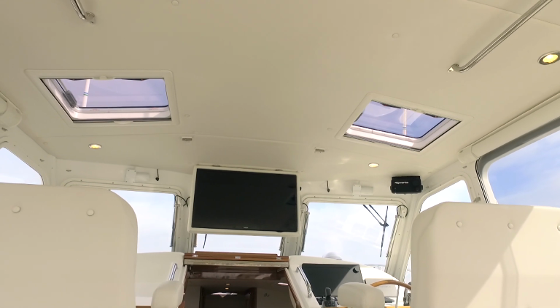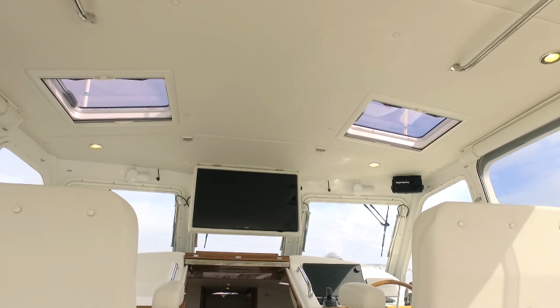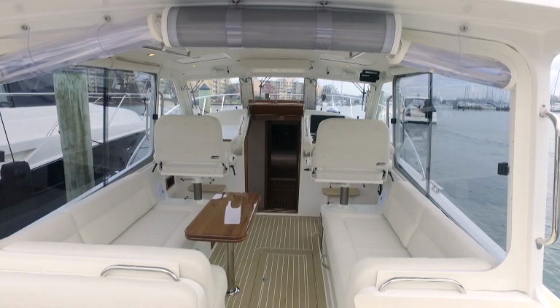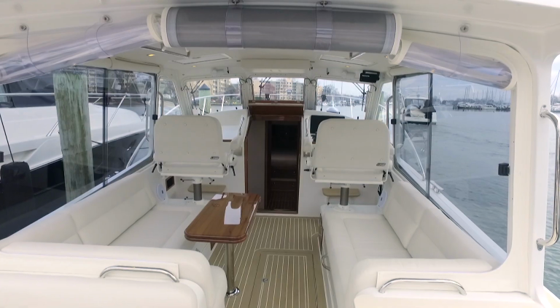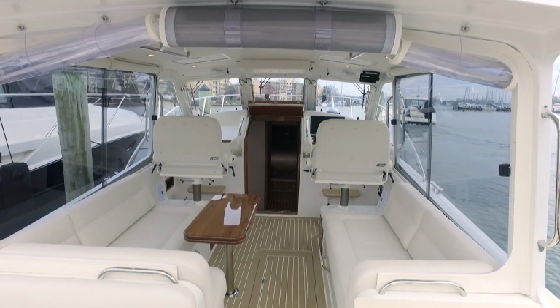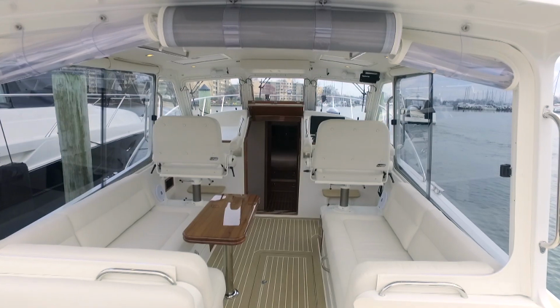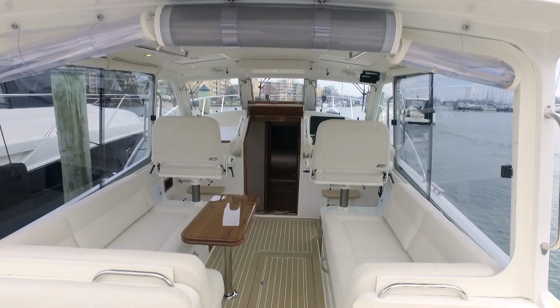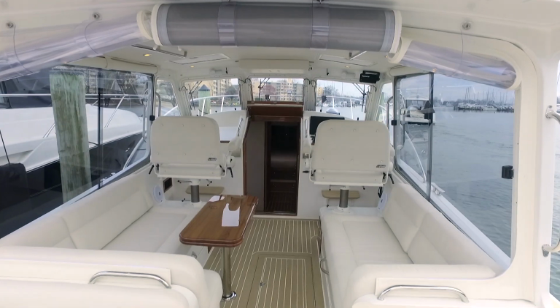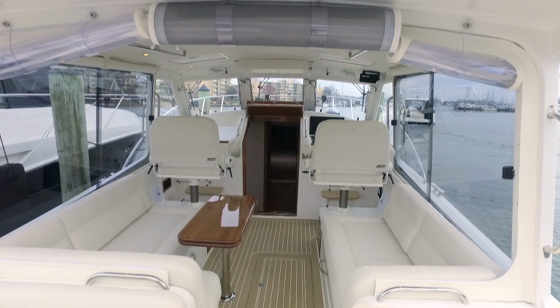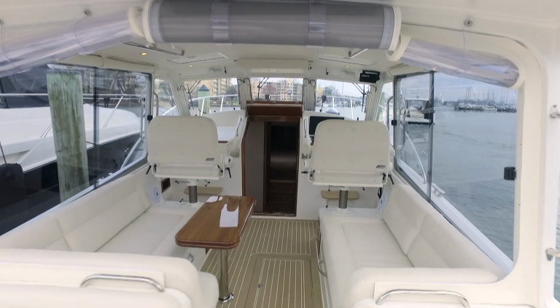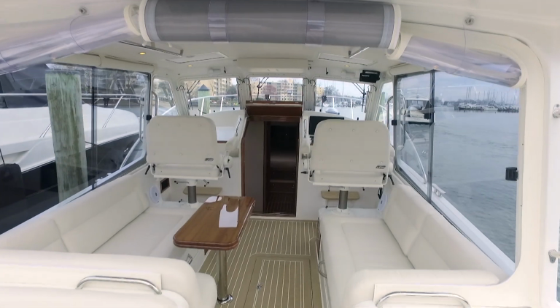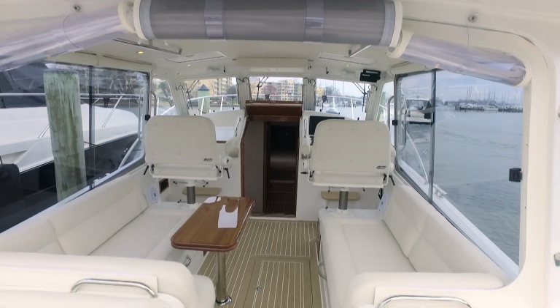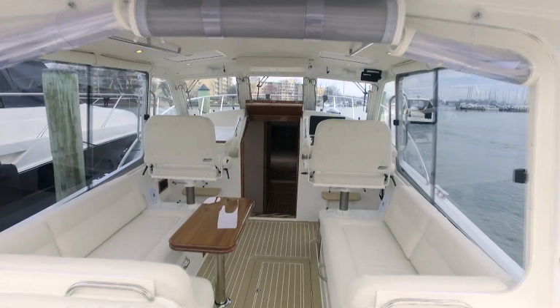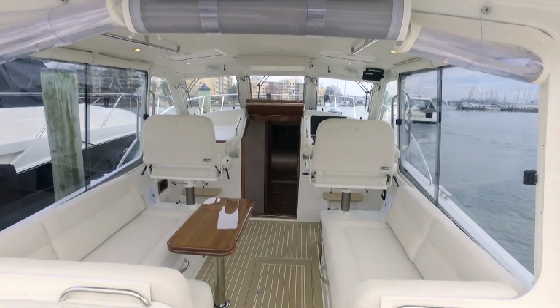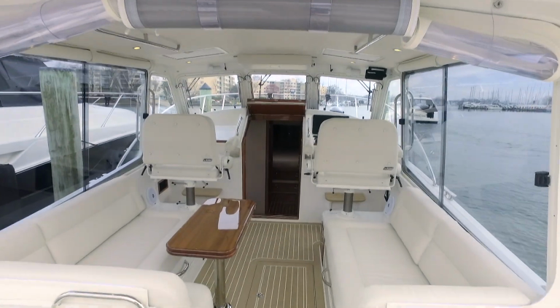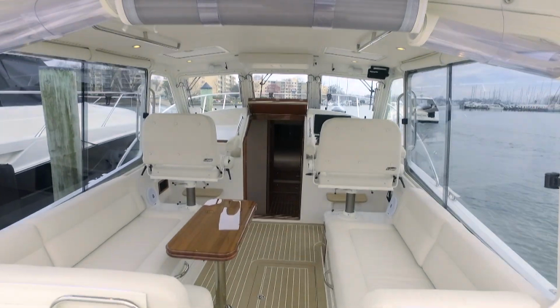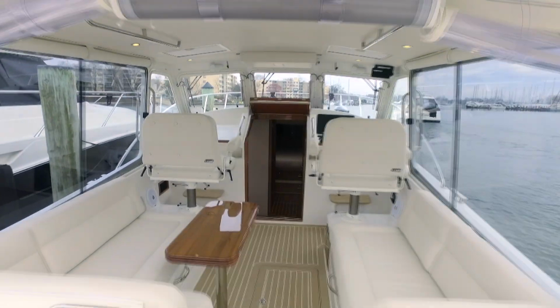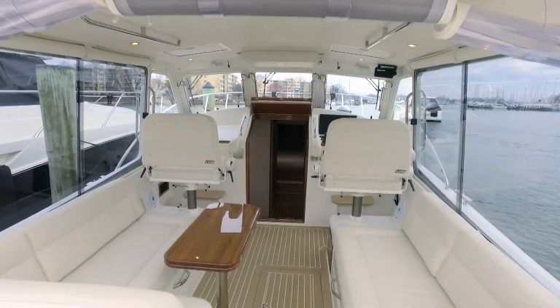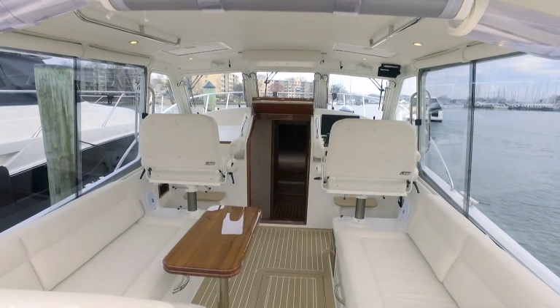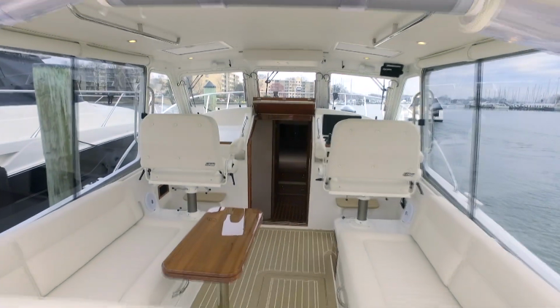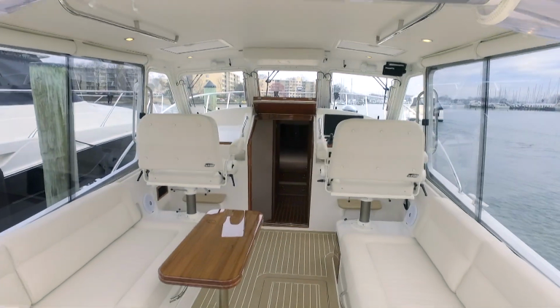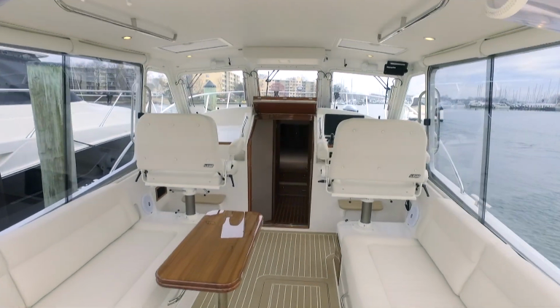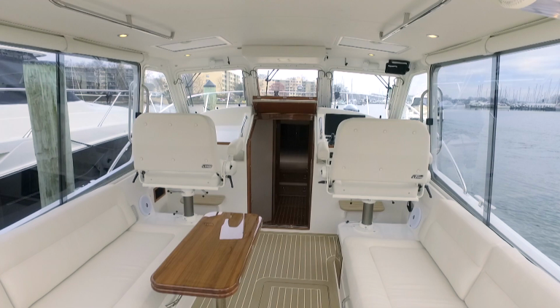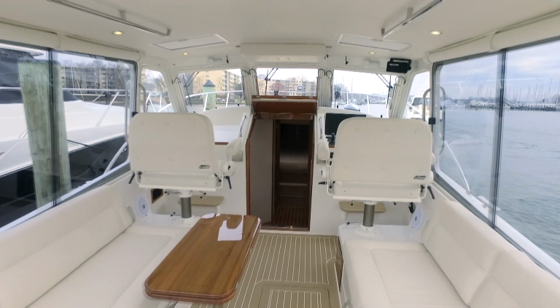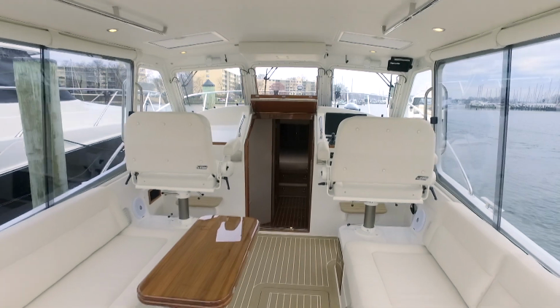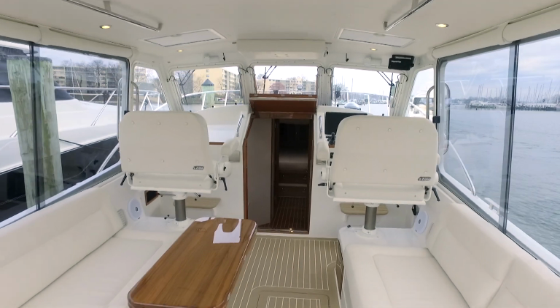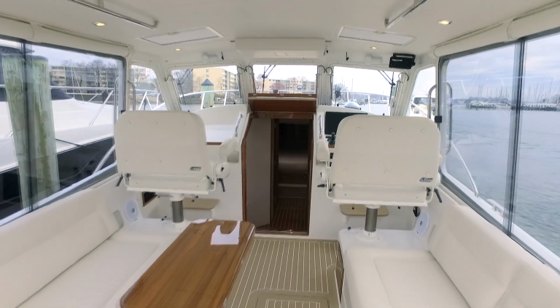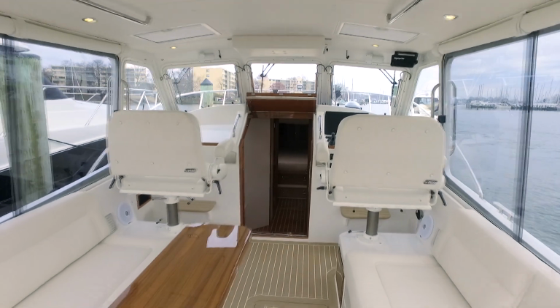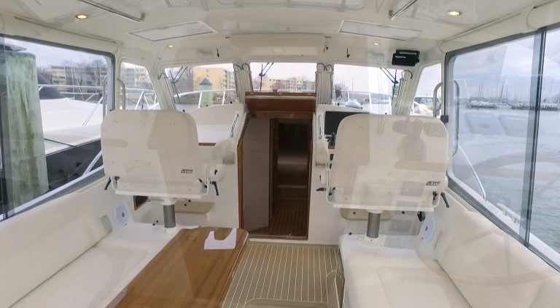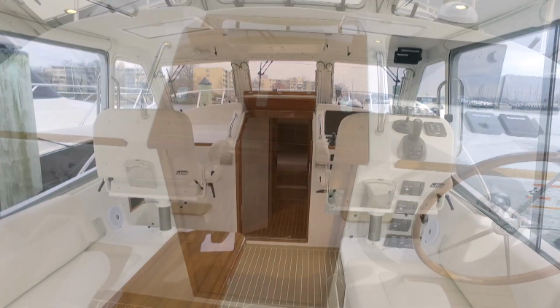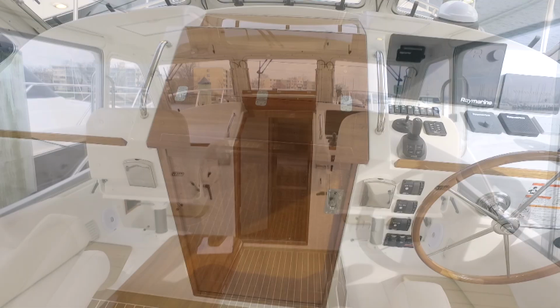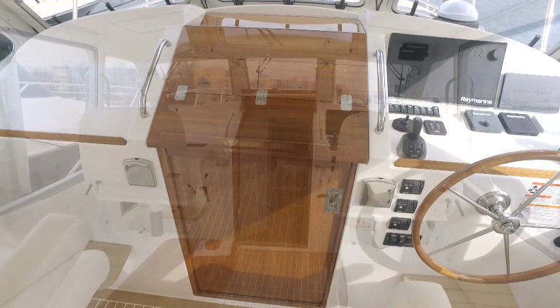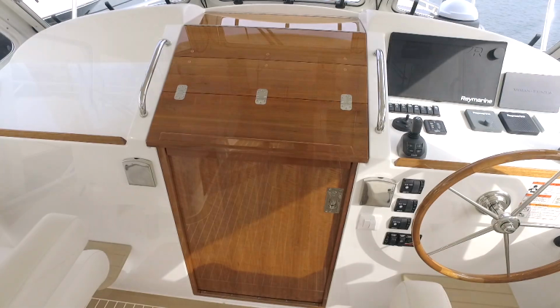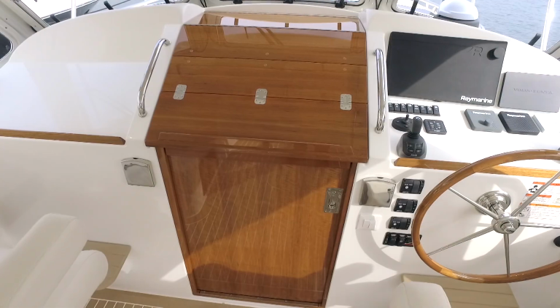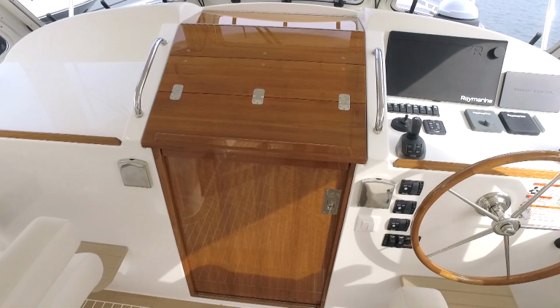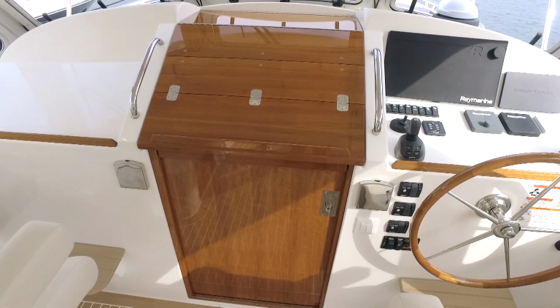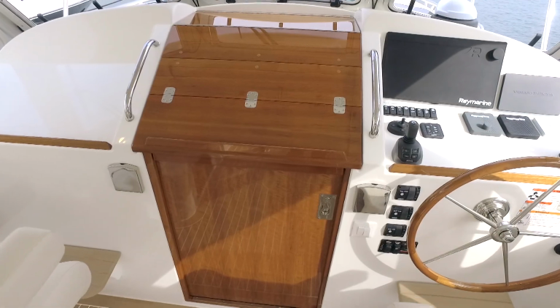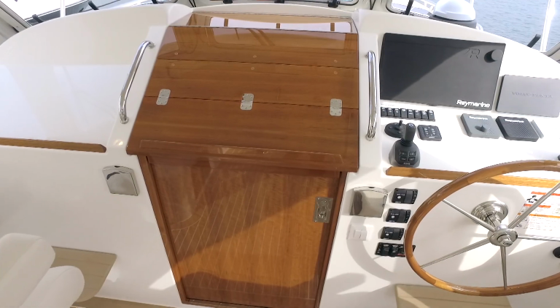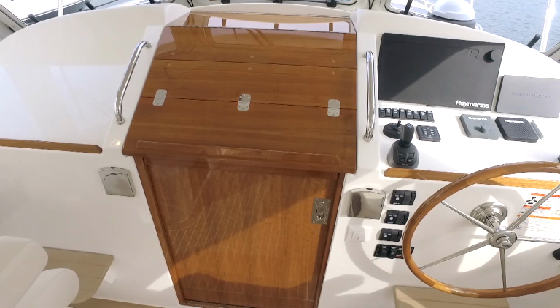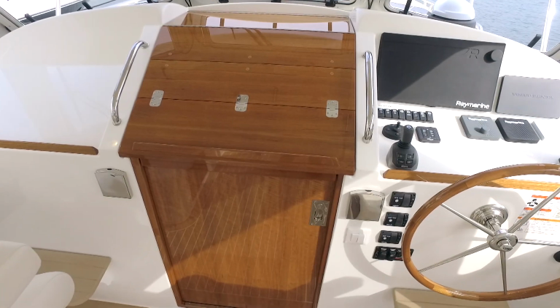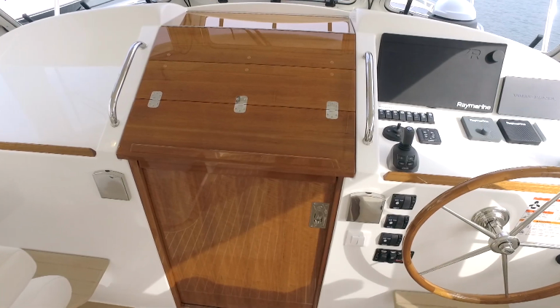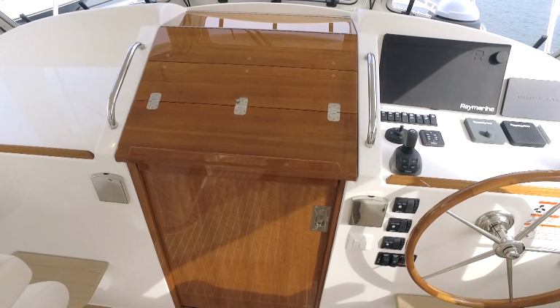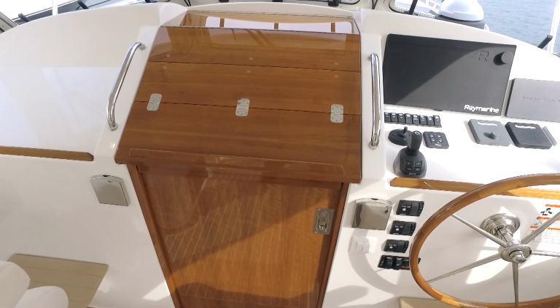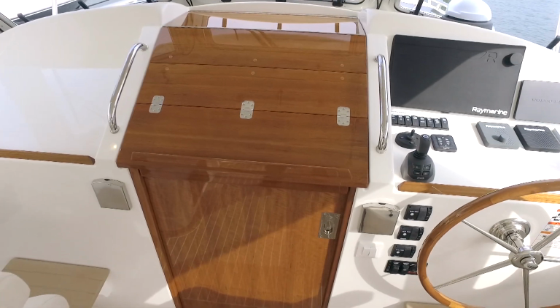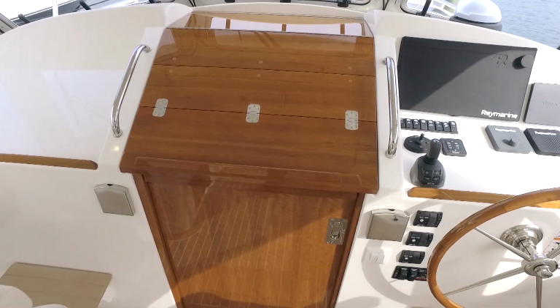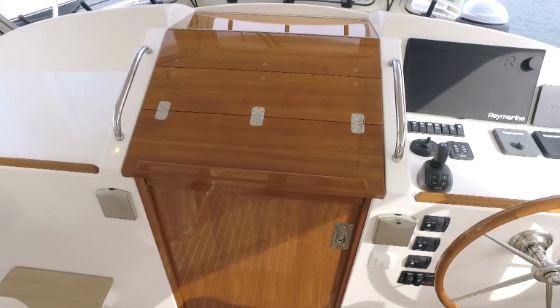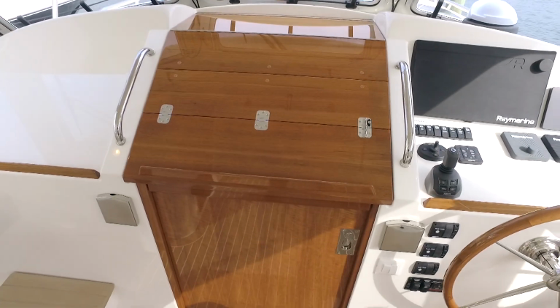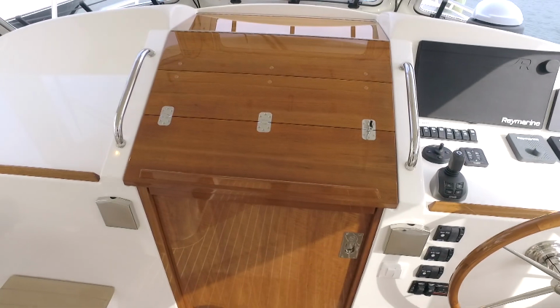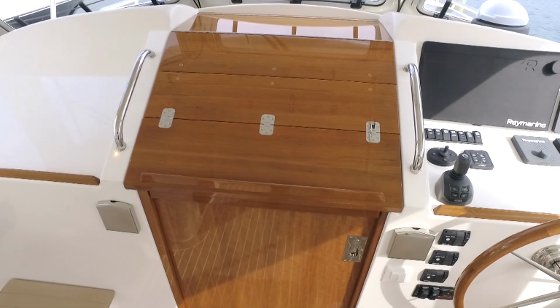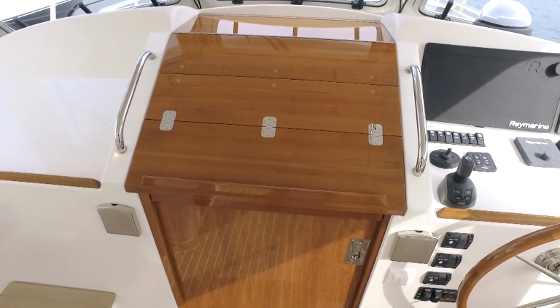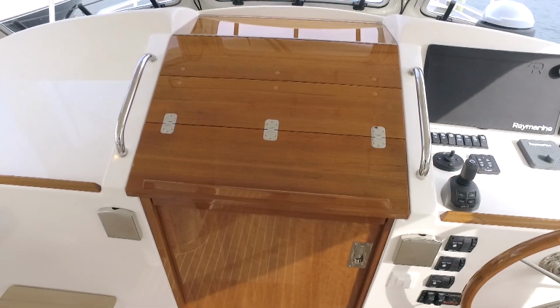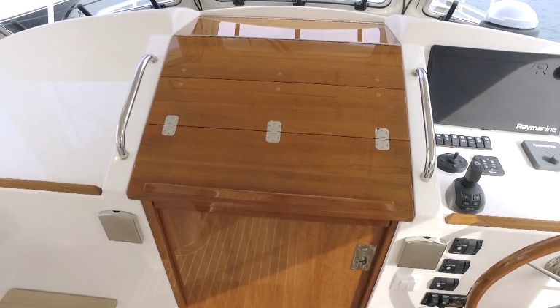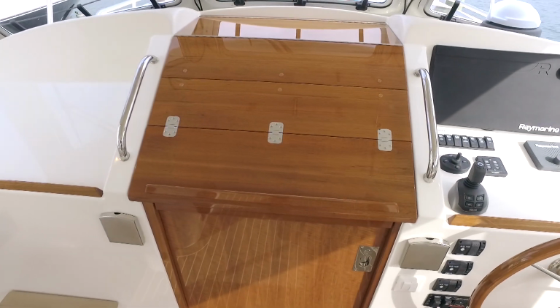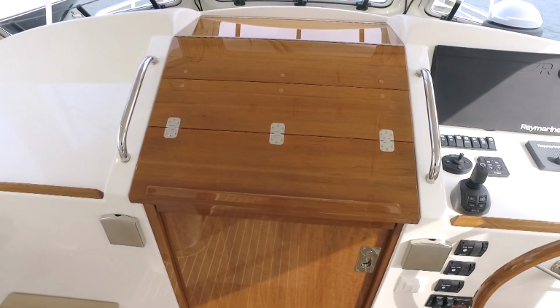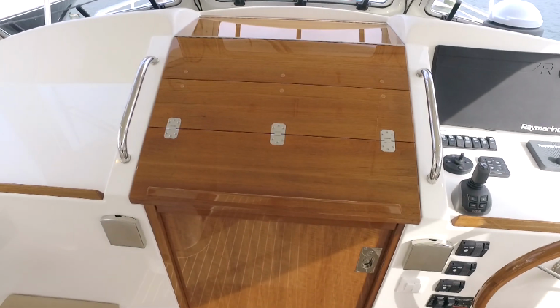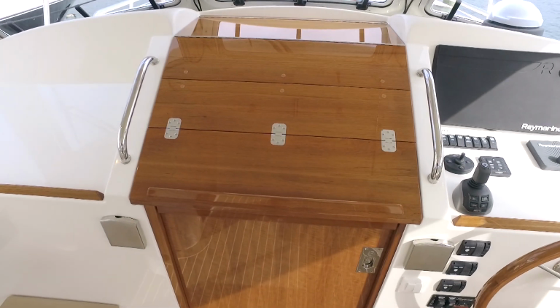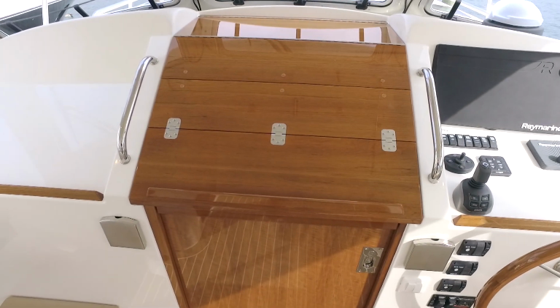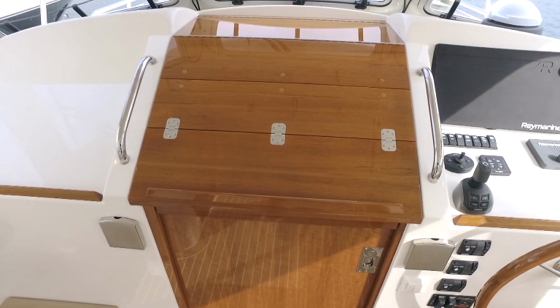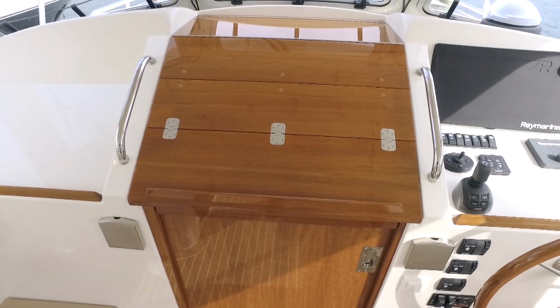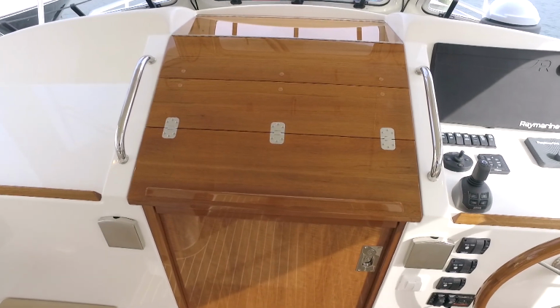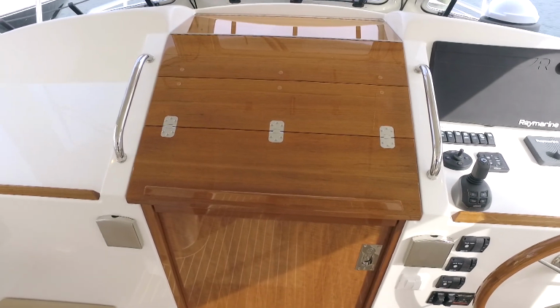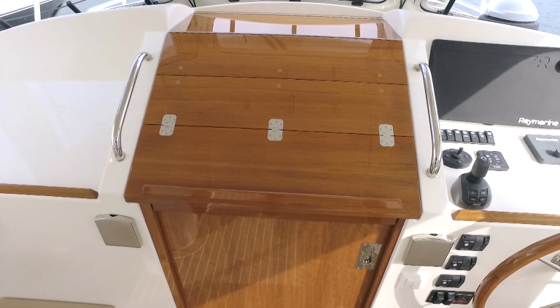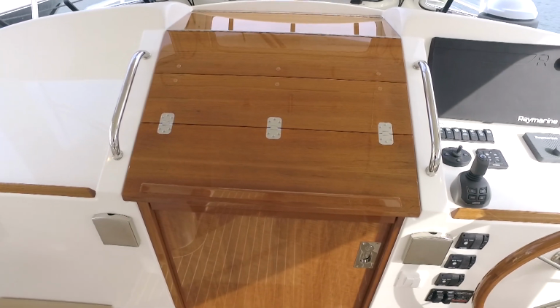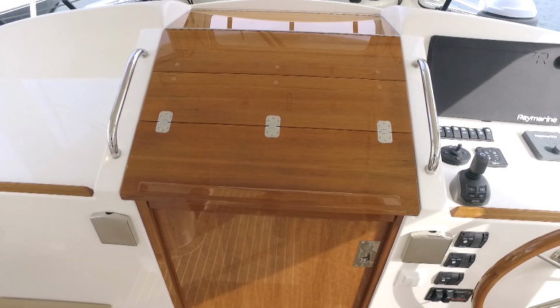We head below through a stunning teak companionway, the top hatch of which serves as a full-sized charting table when underway.